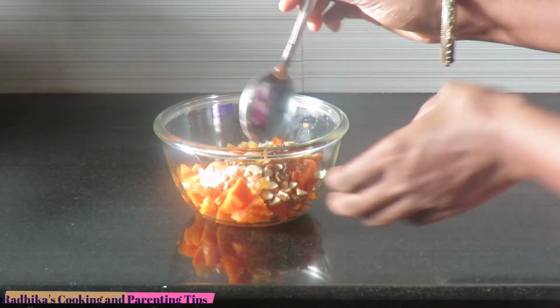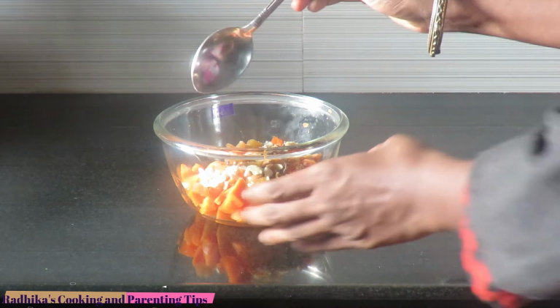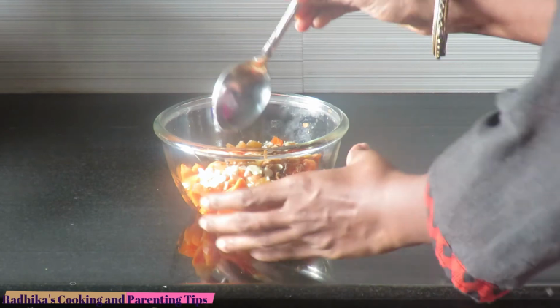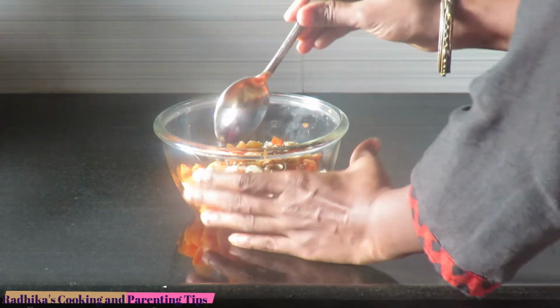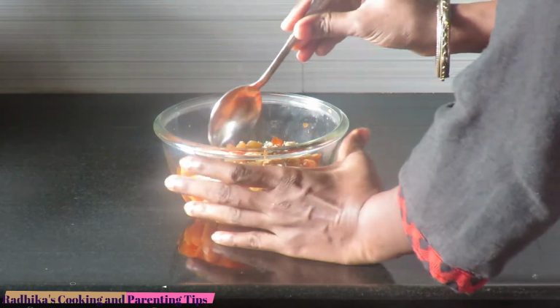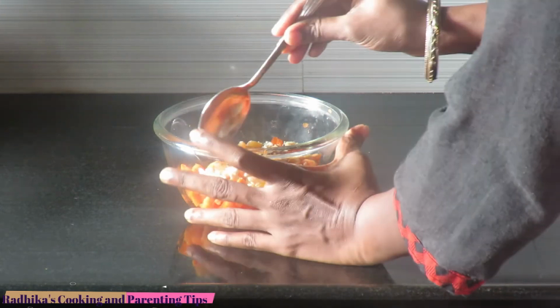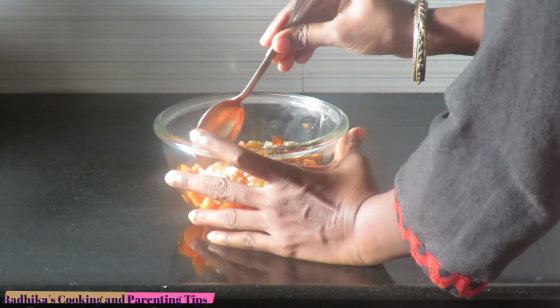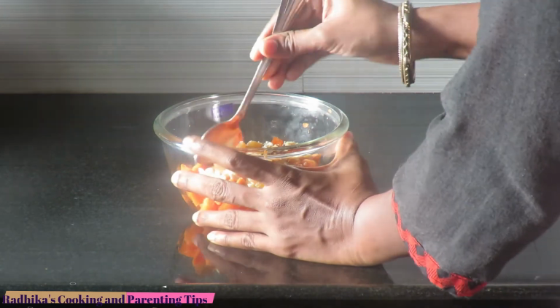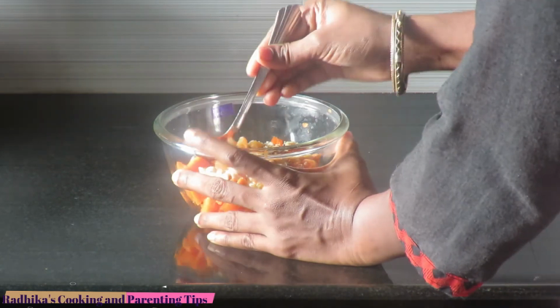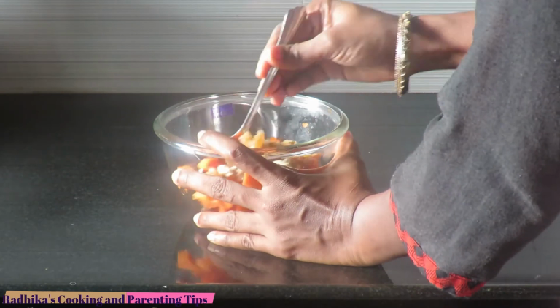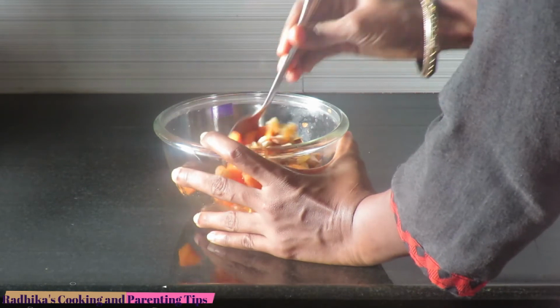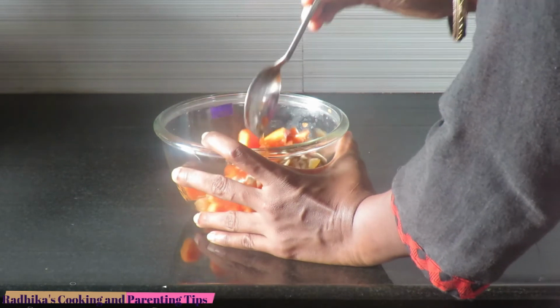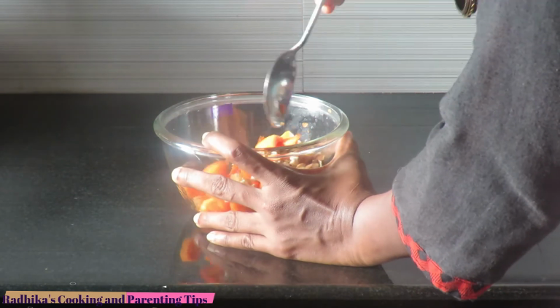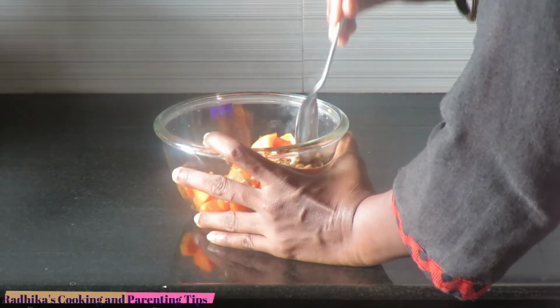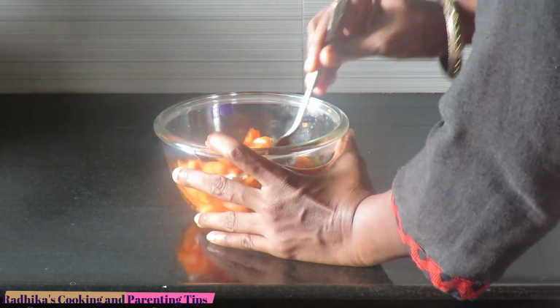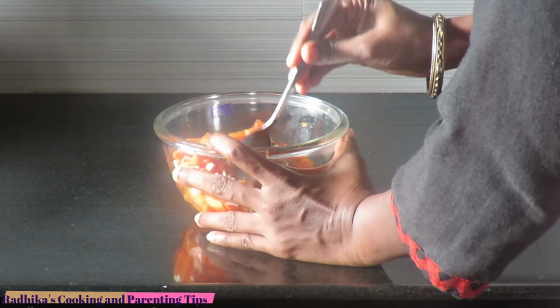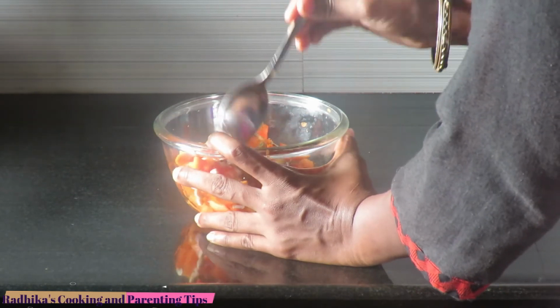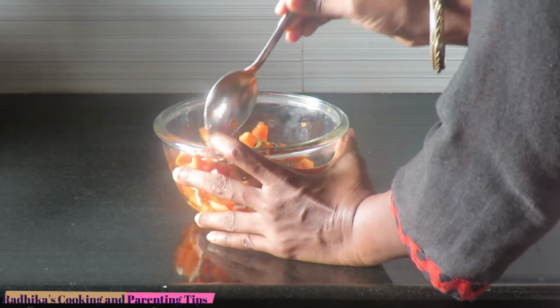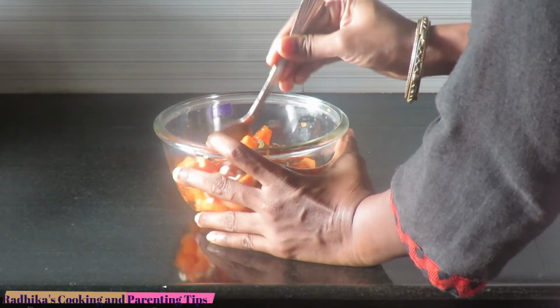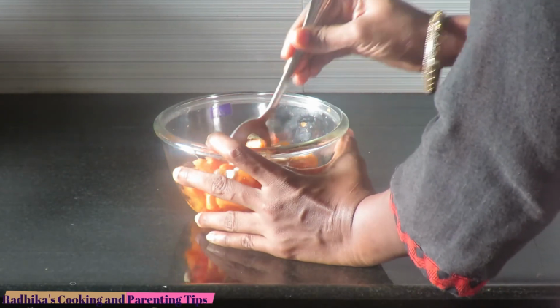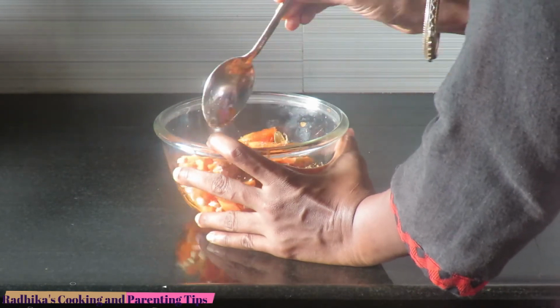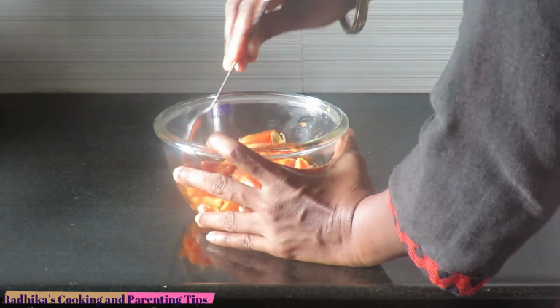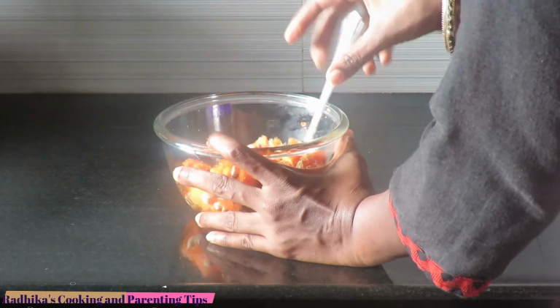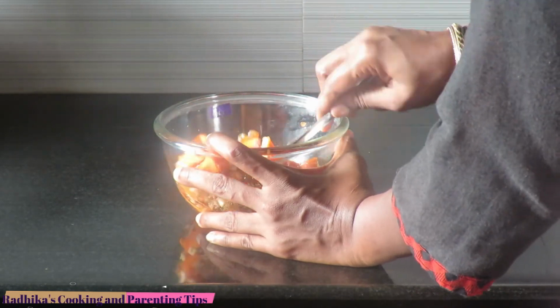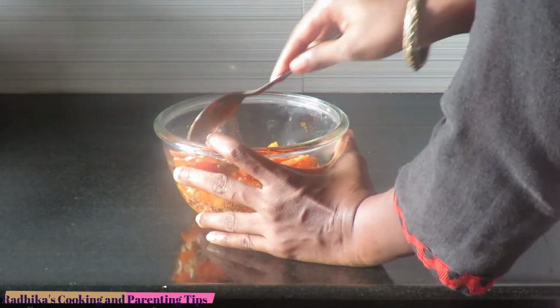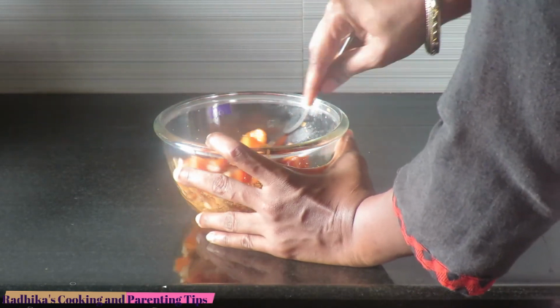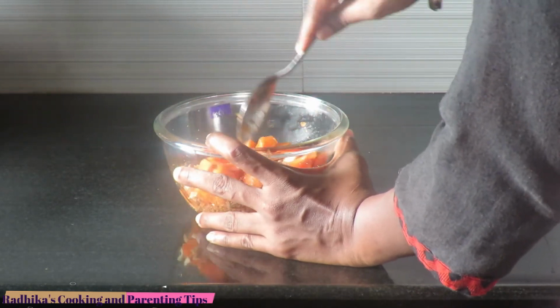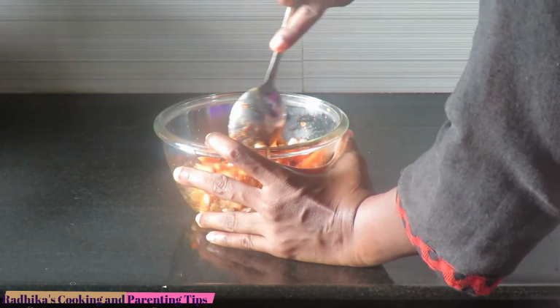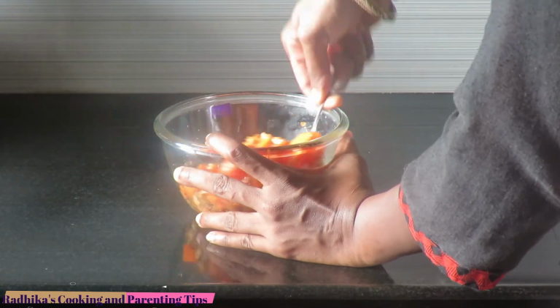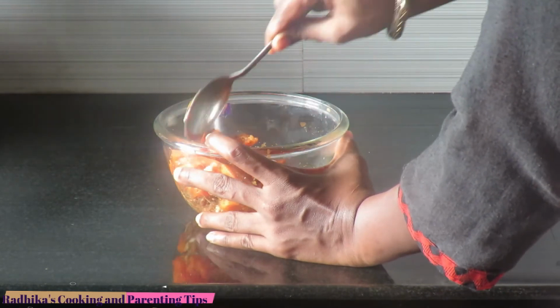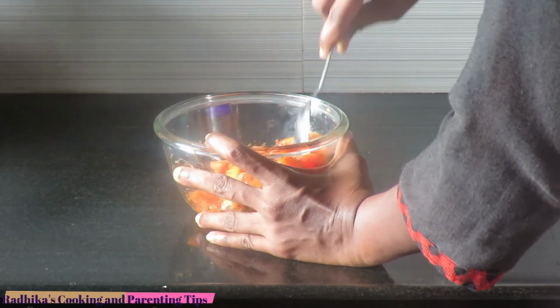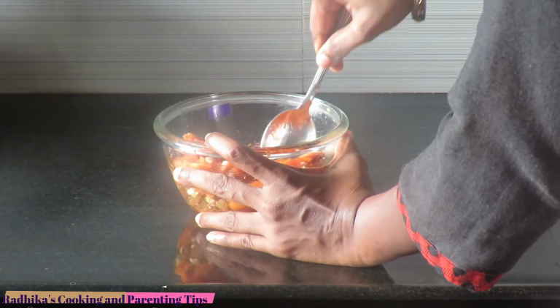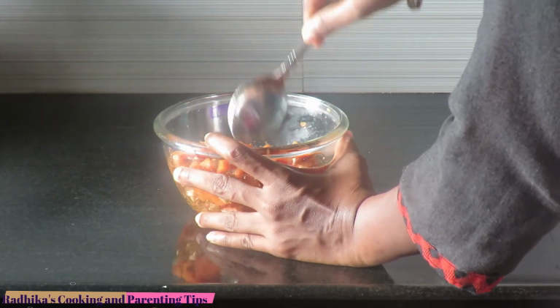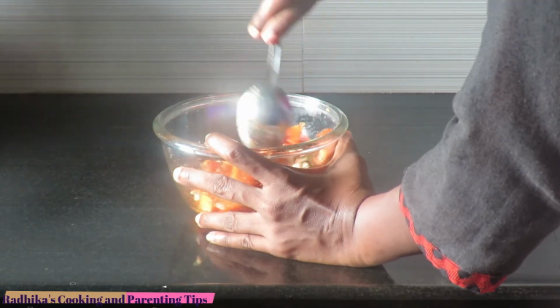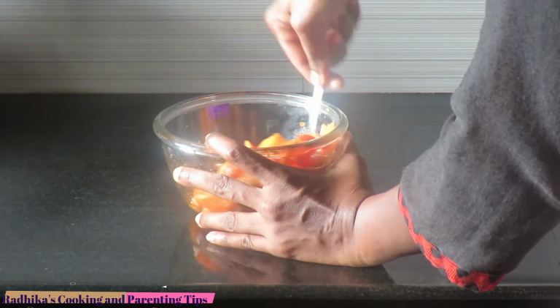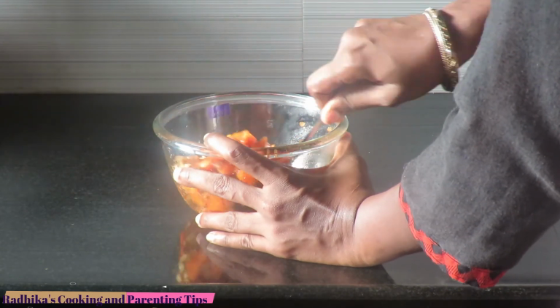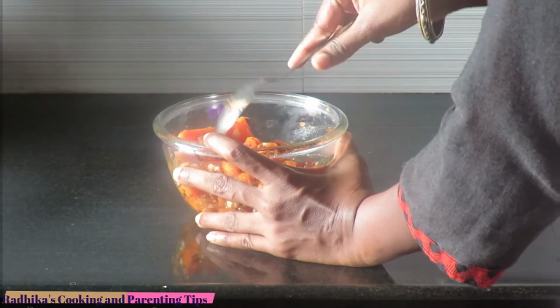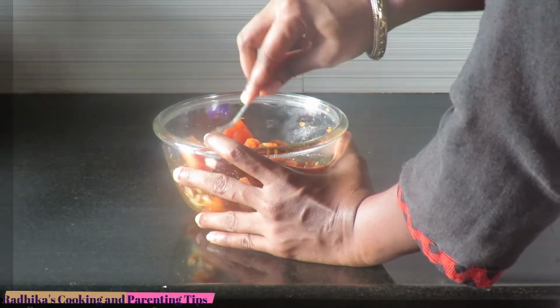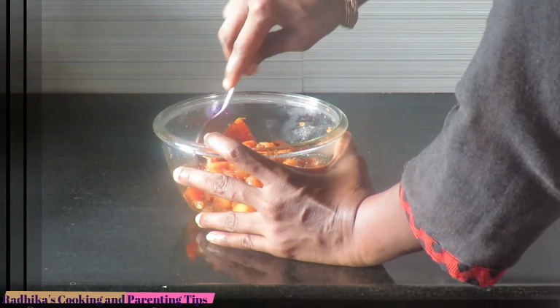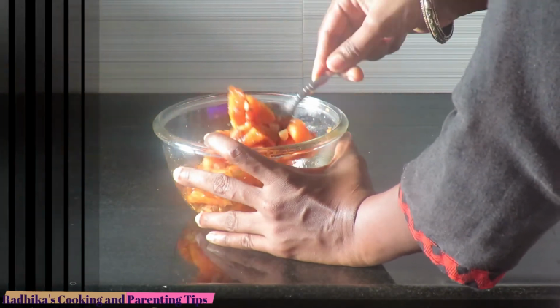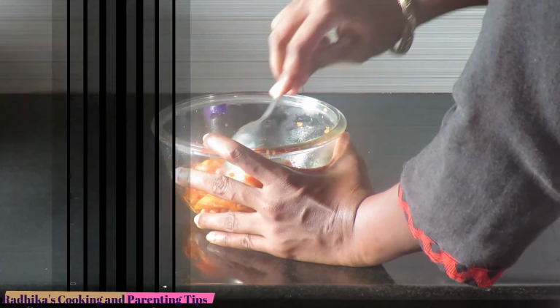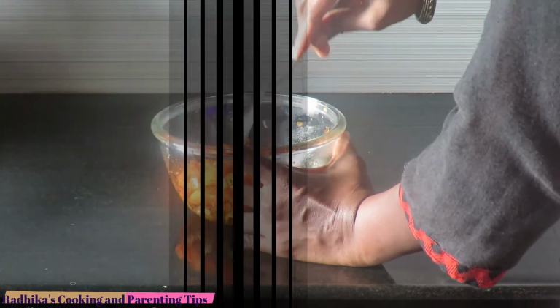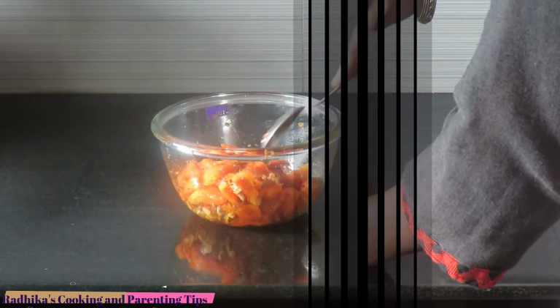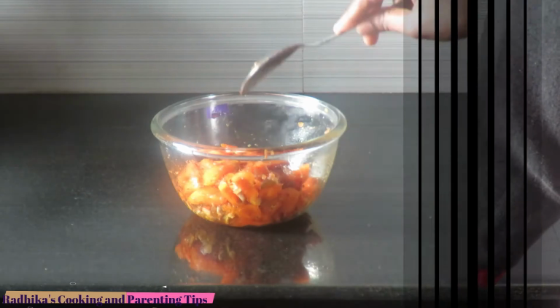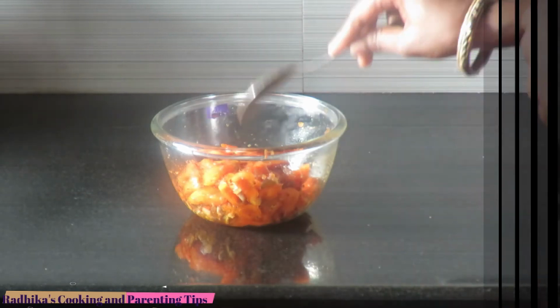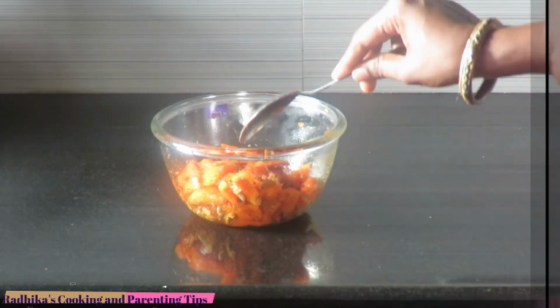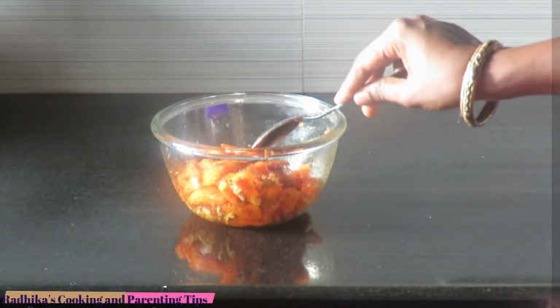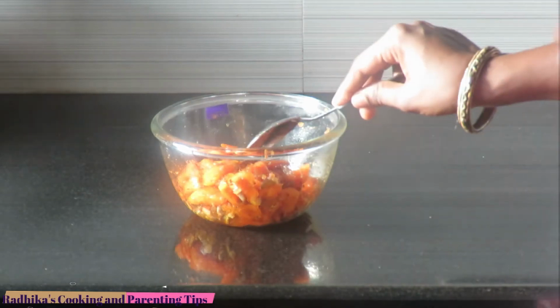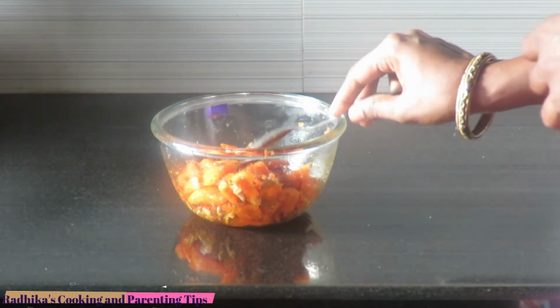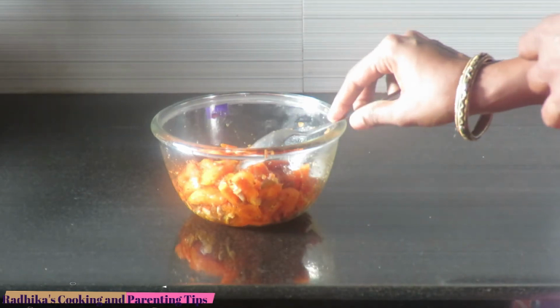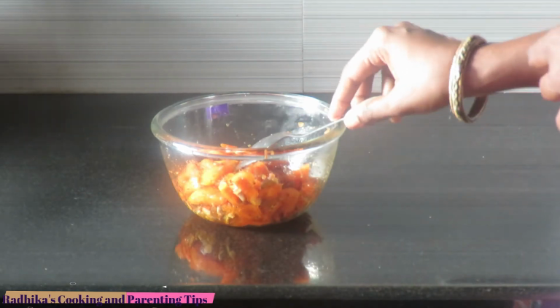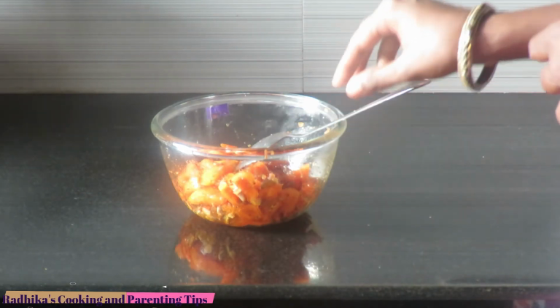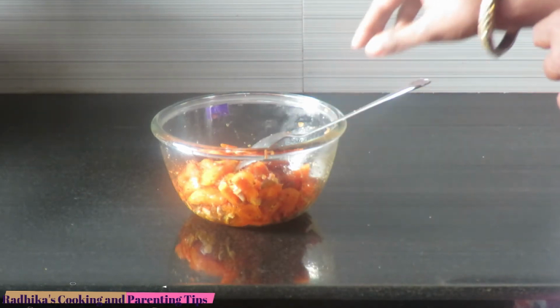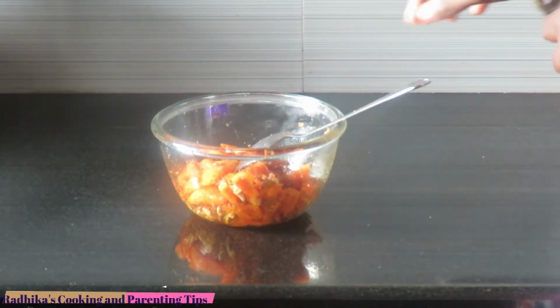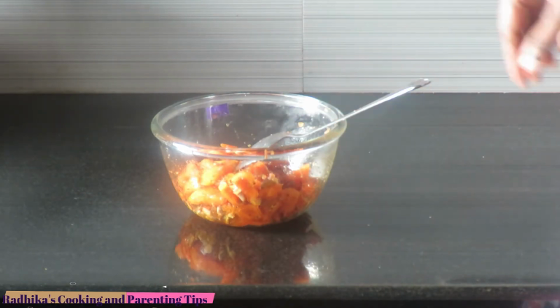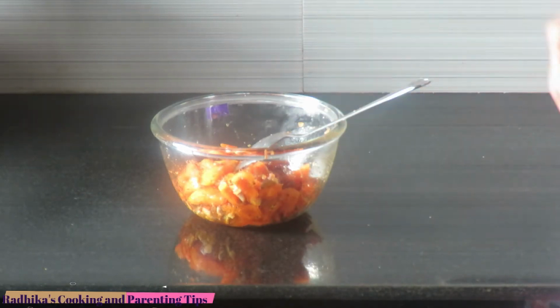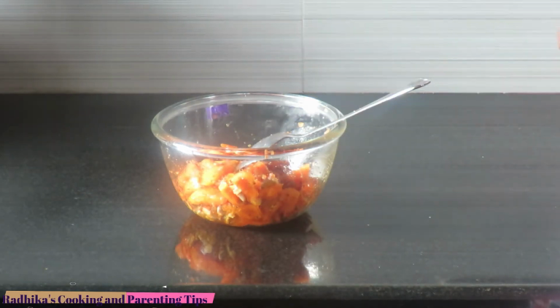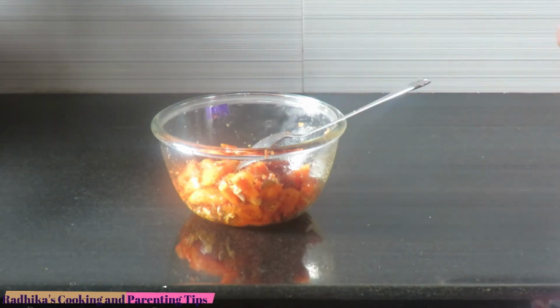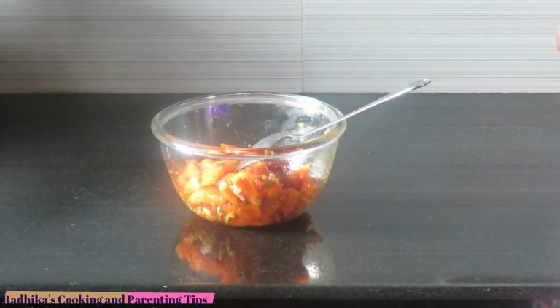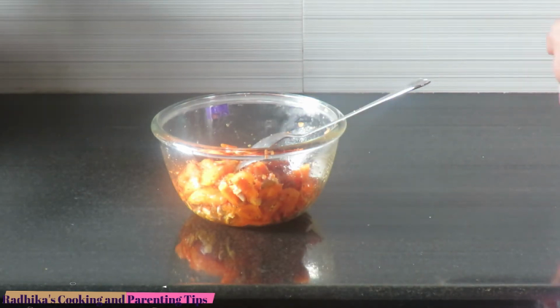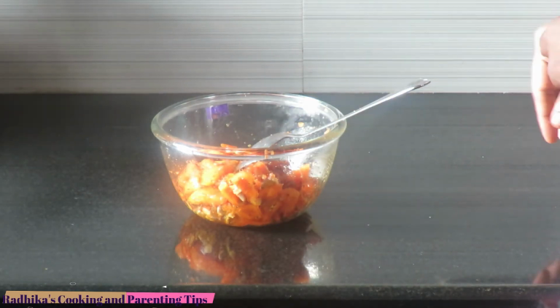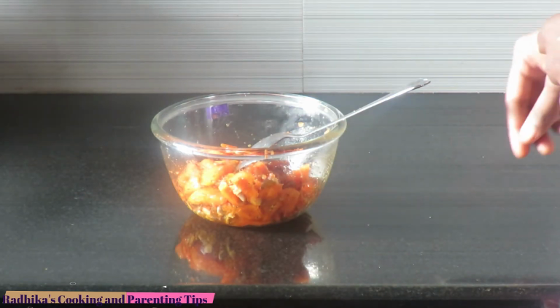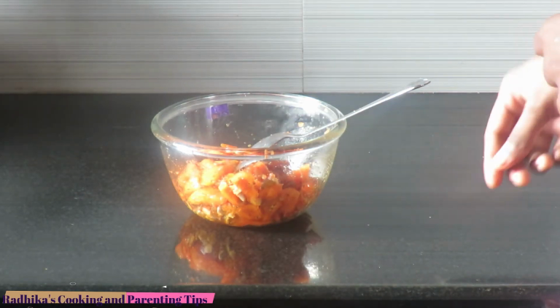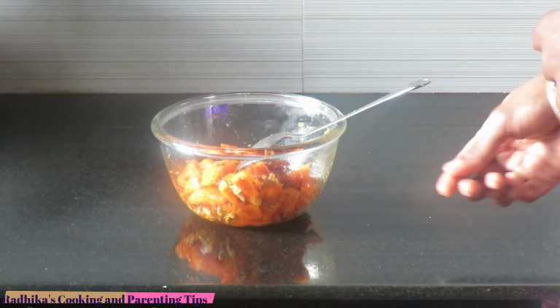Now let's clean it up. The stuffing is ready. The patties are ready.